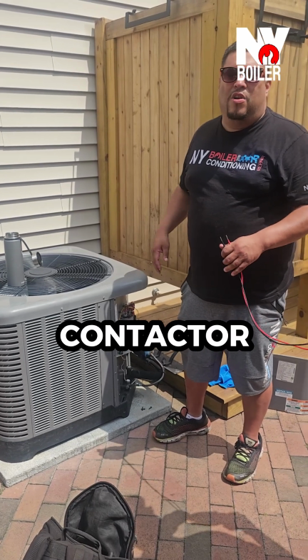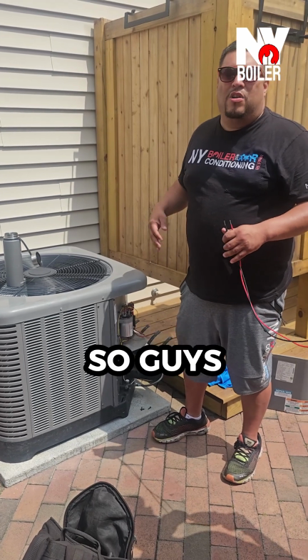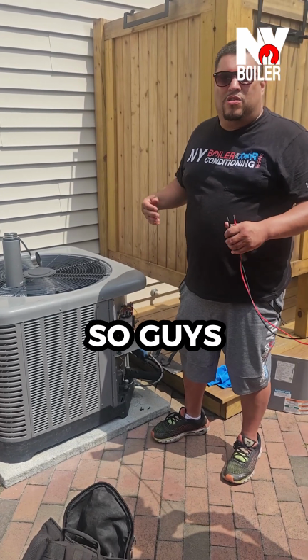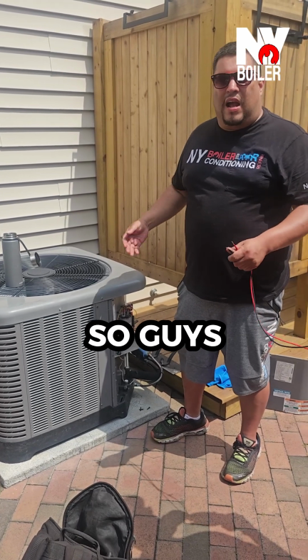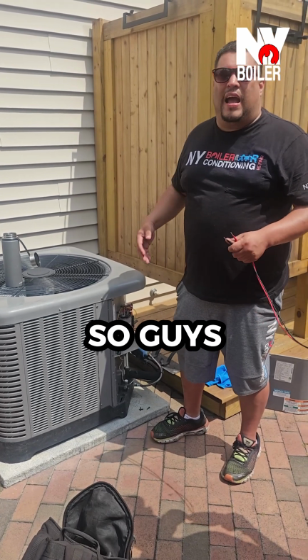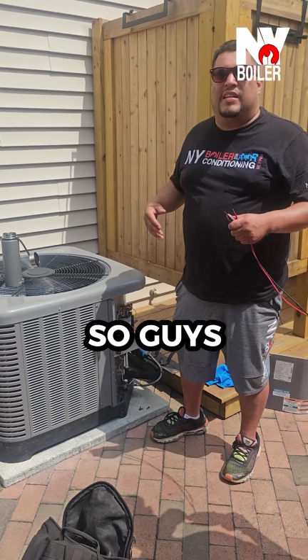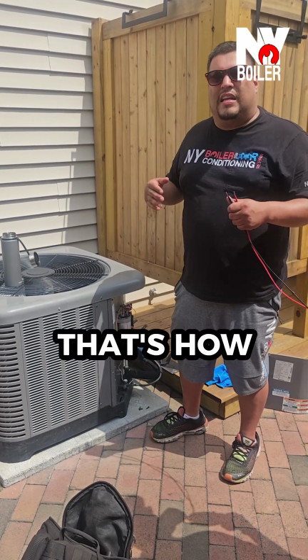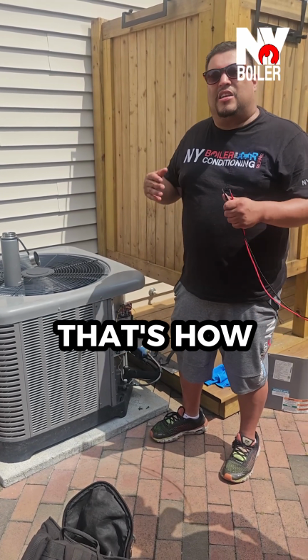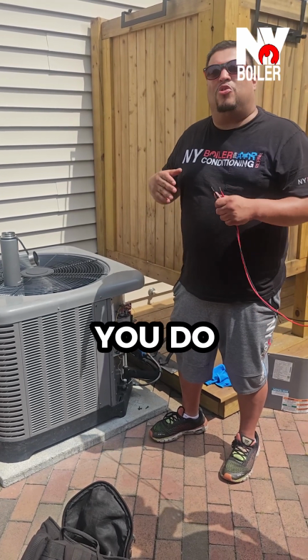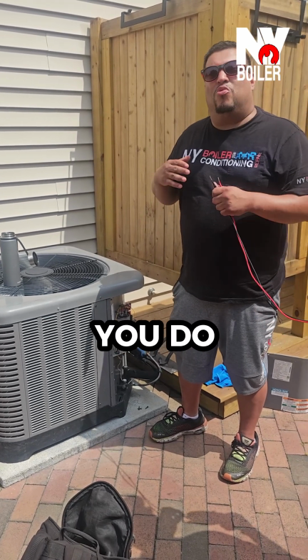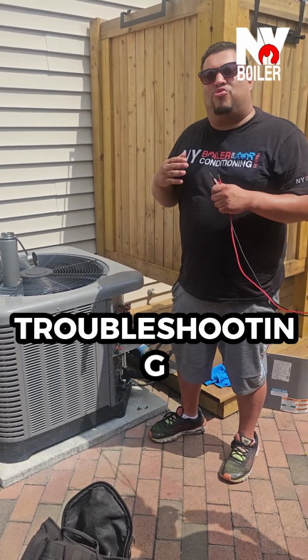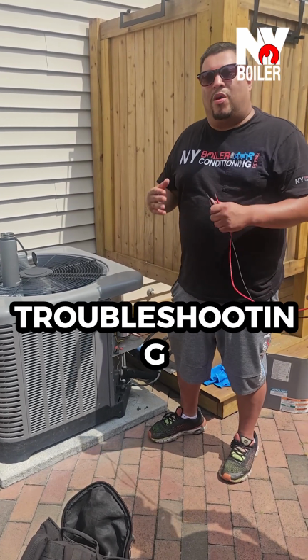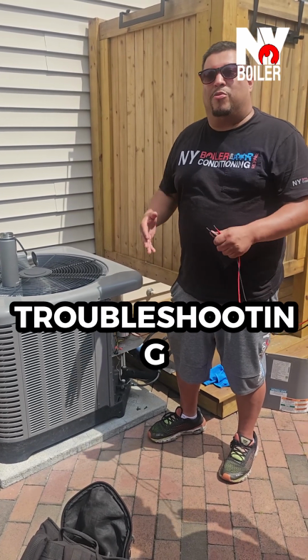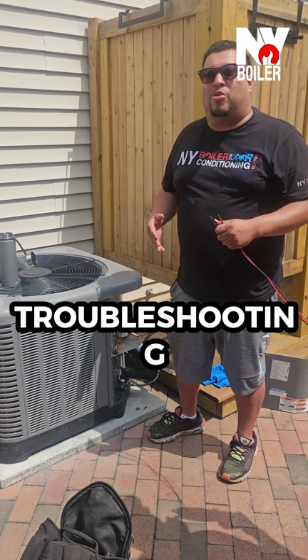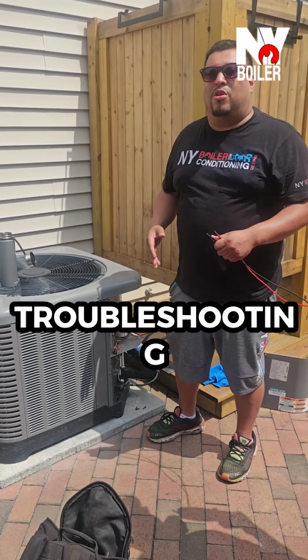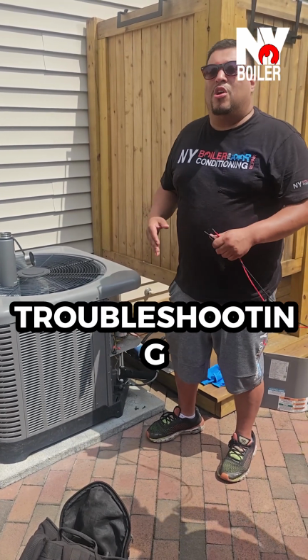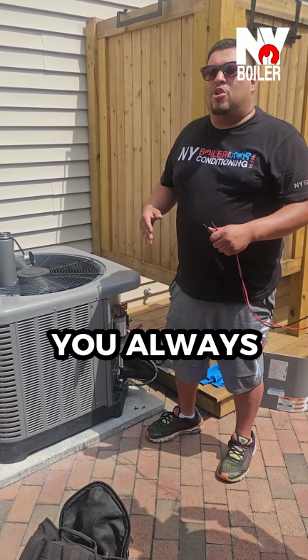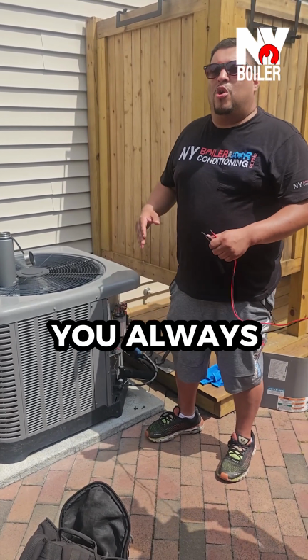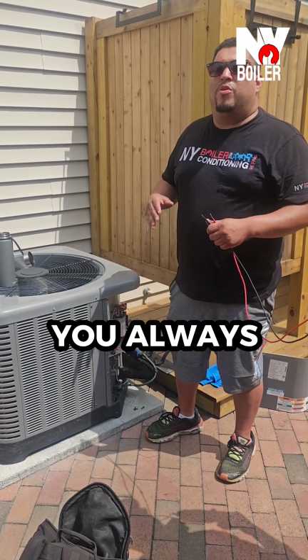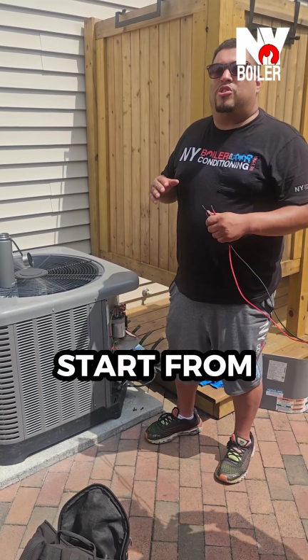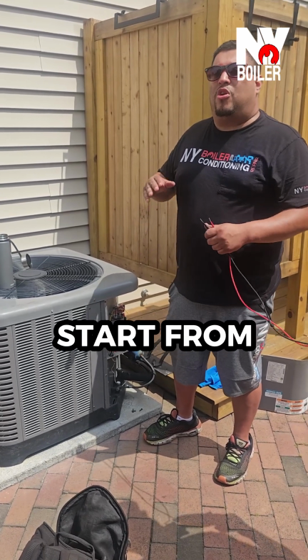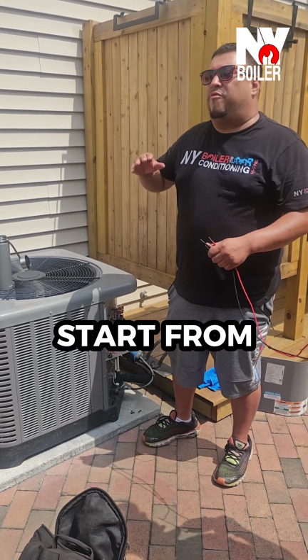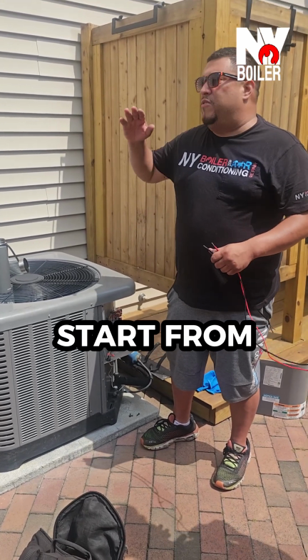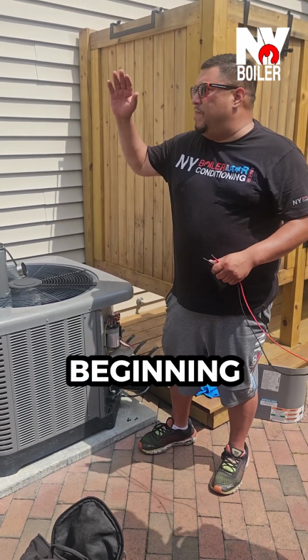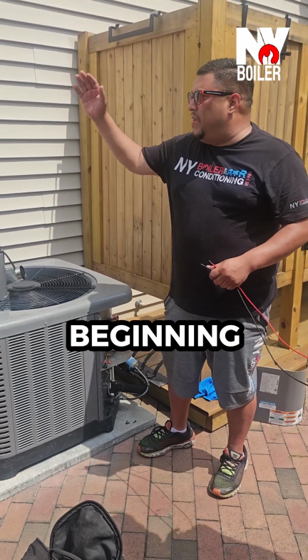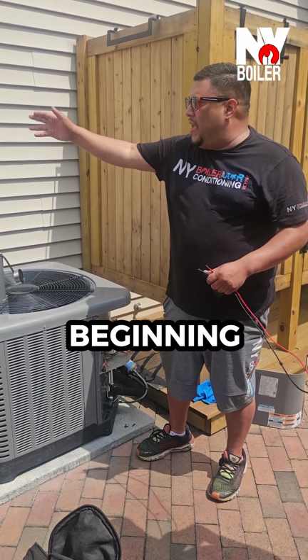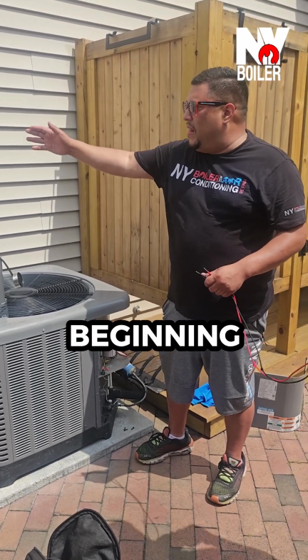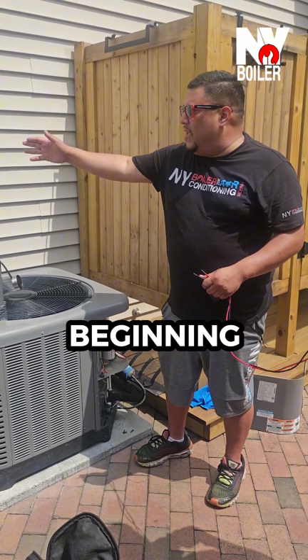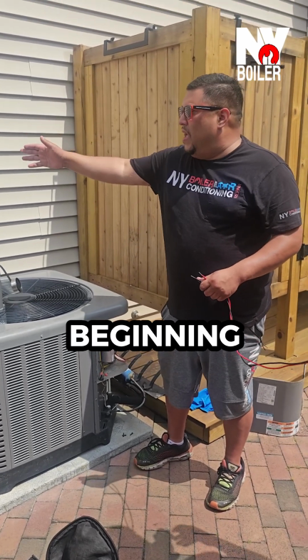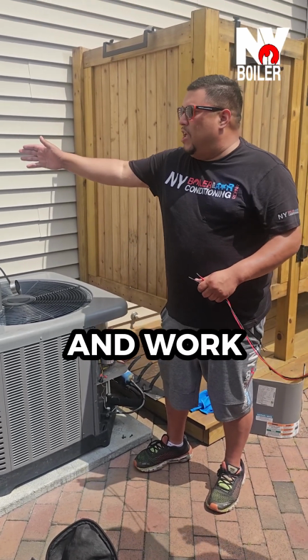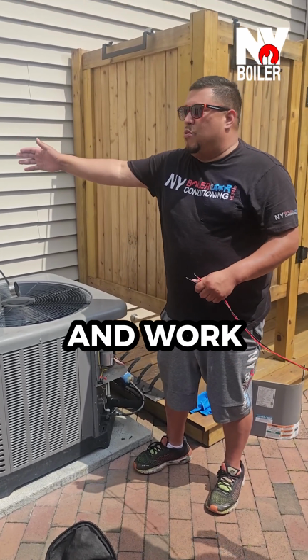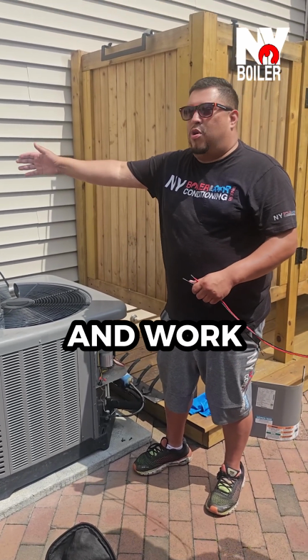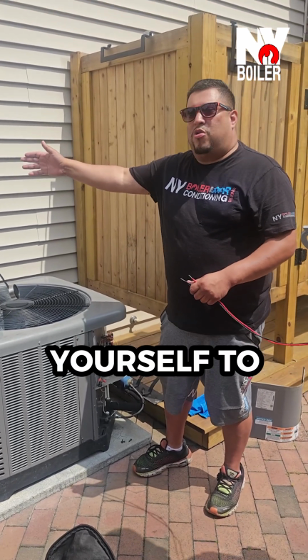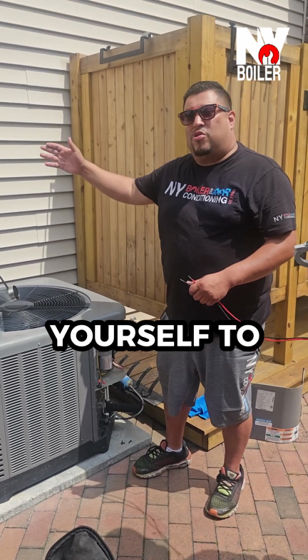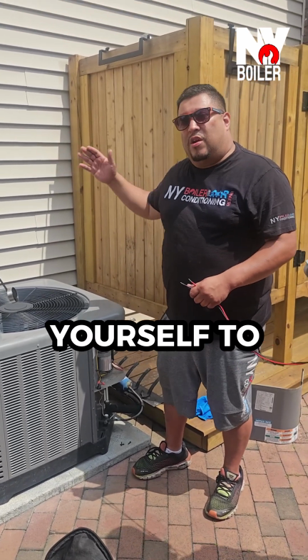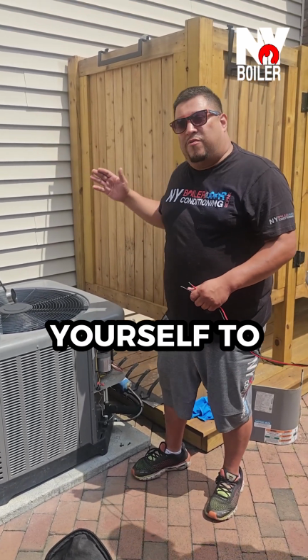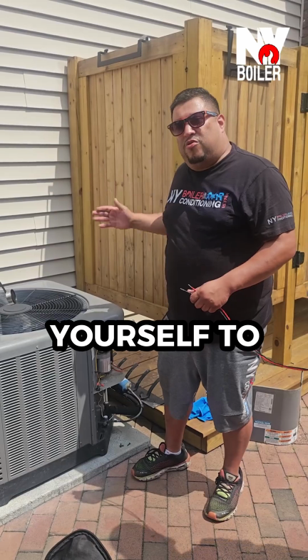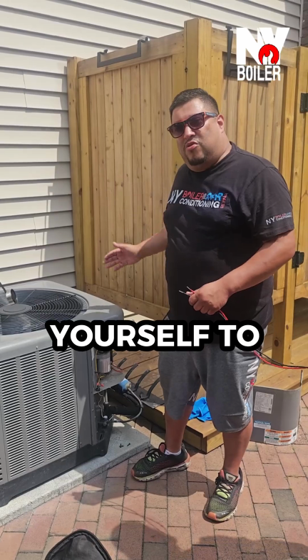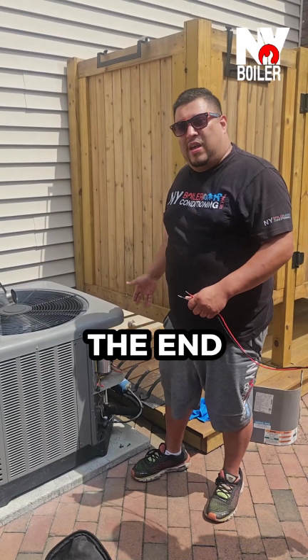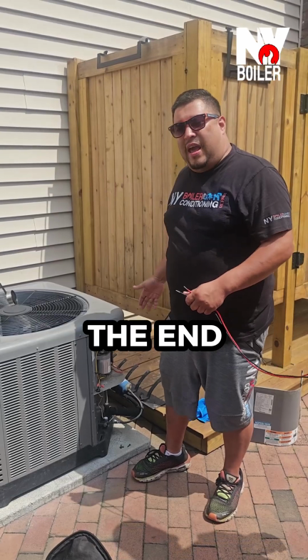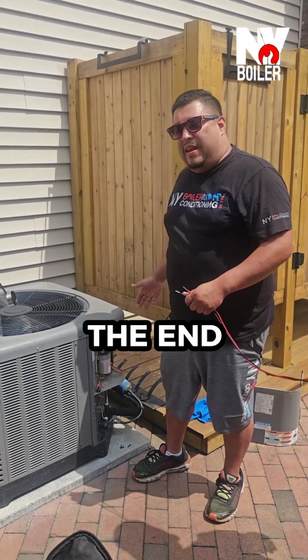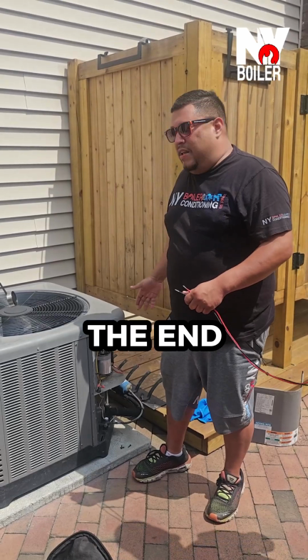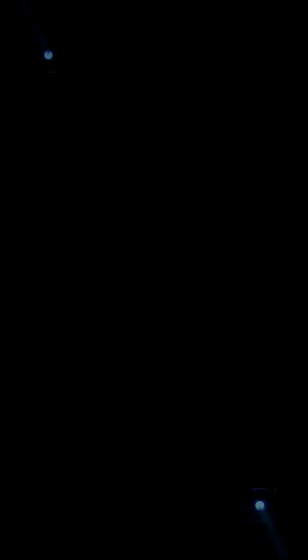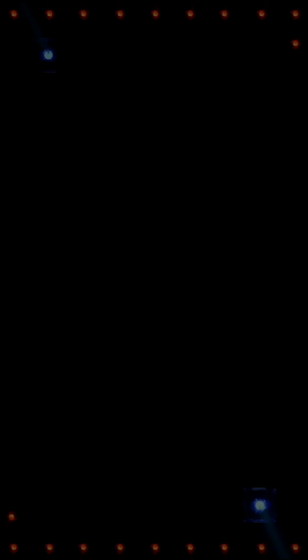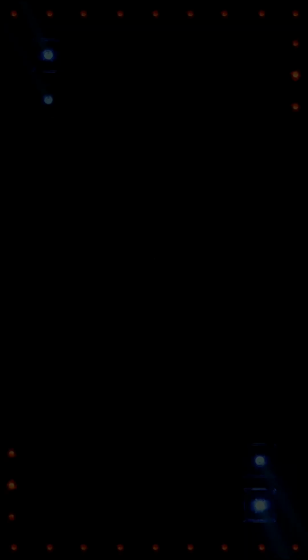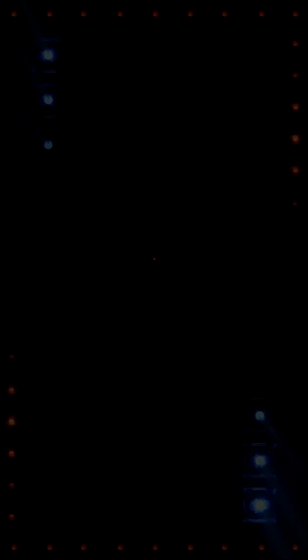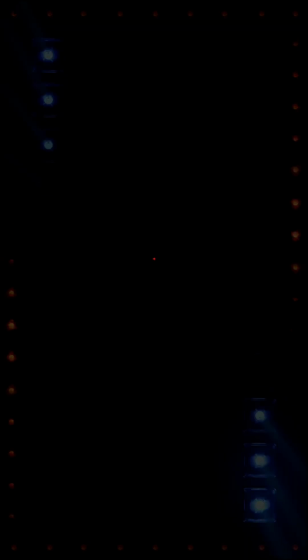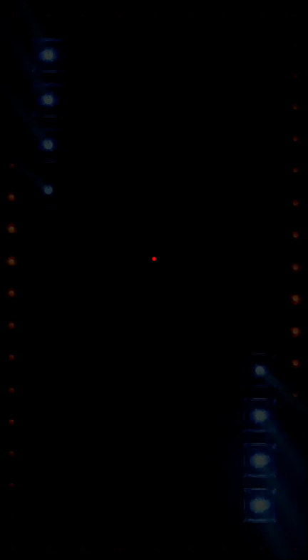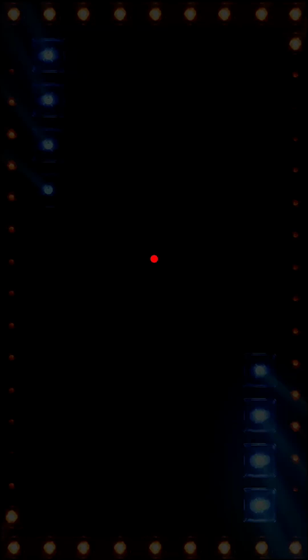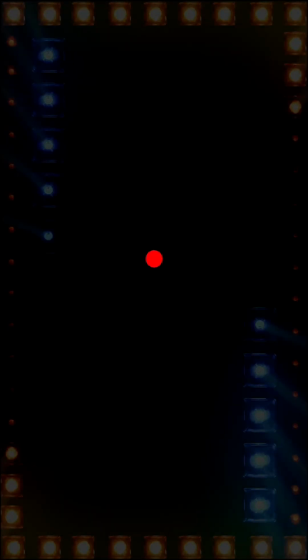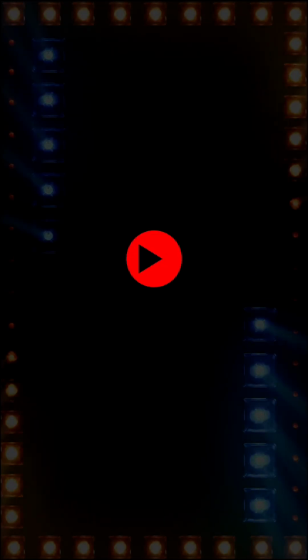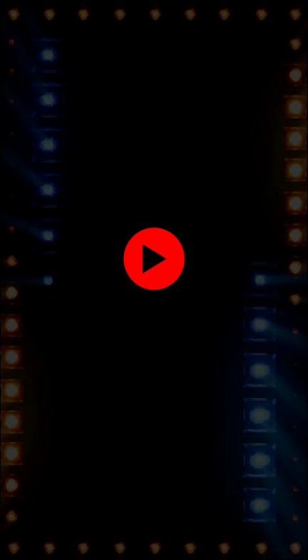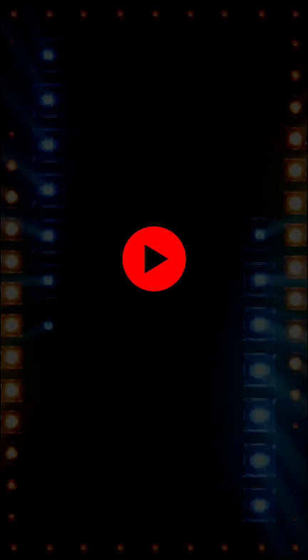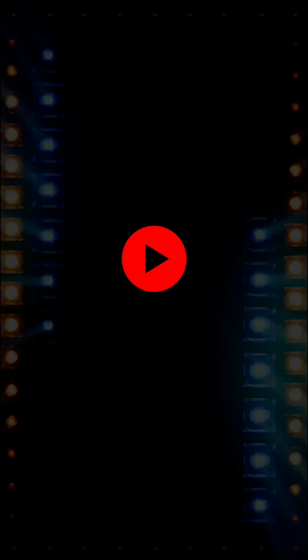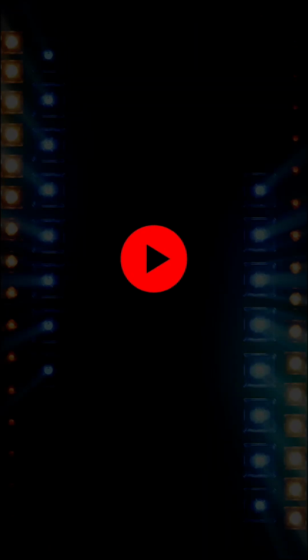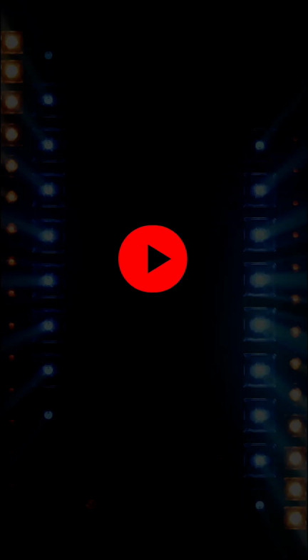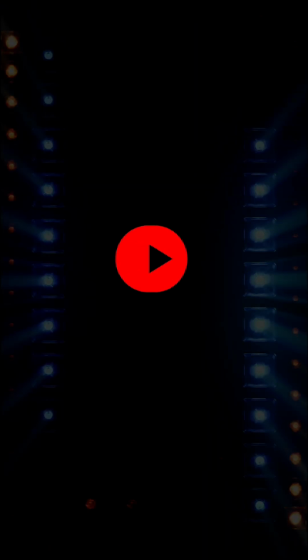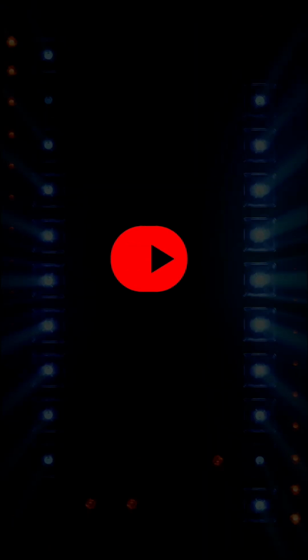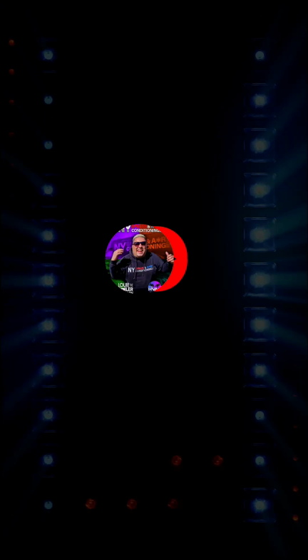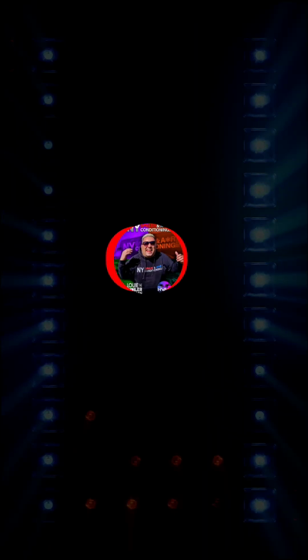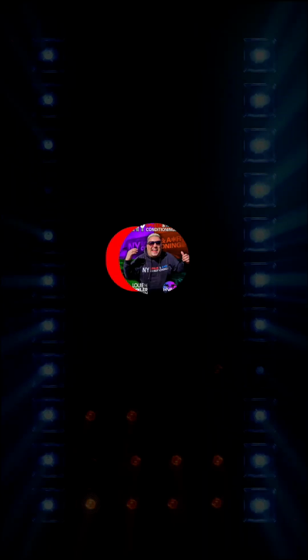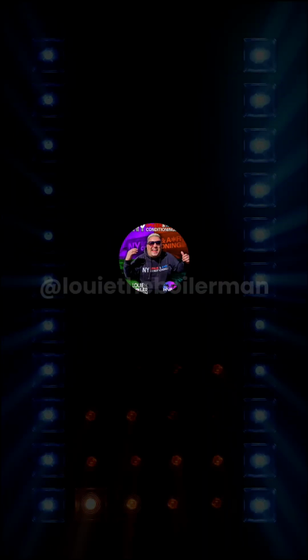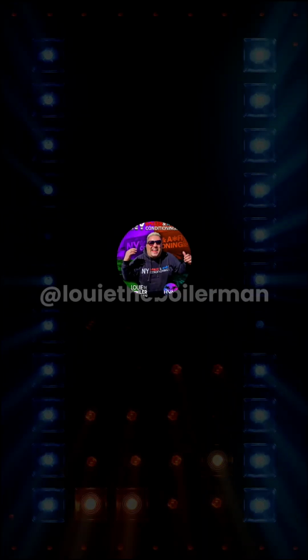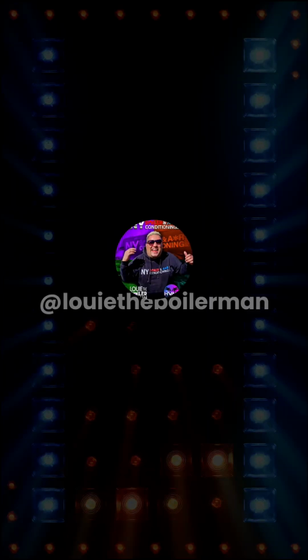What did I determine right away? The contactor is bad — we need a new contactor. That's how you do troubleshooting: always follow yourself to the end, follow yourself to the end.